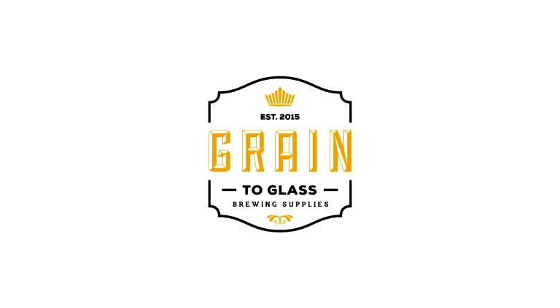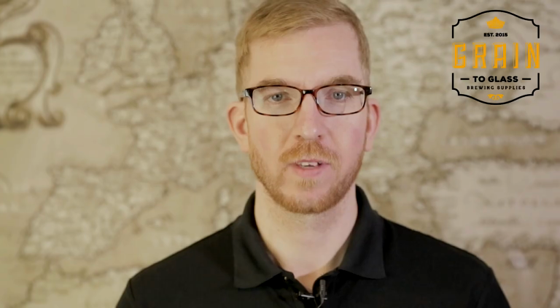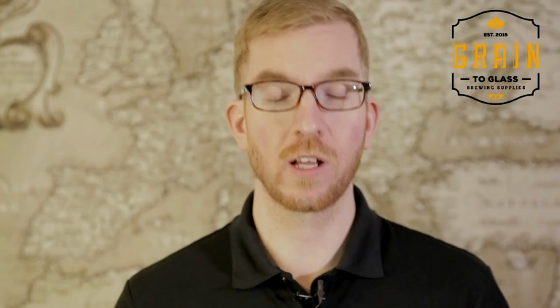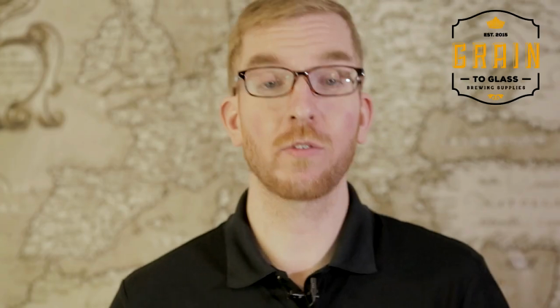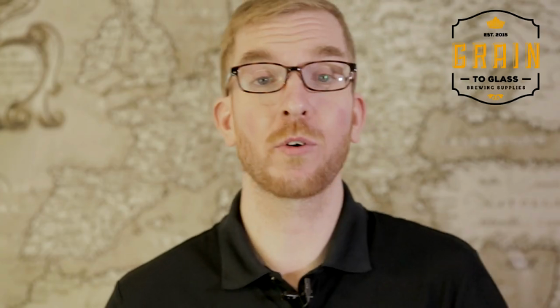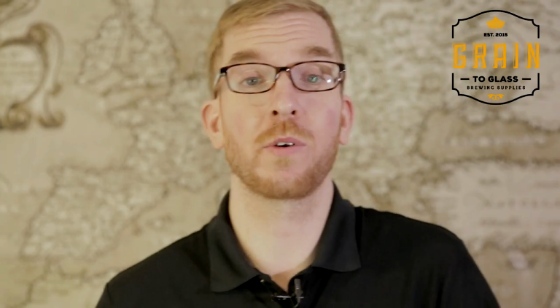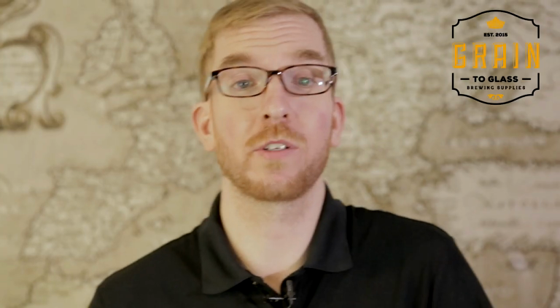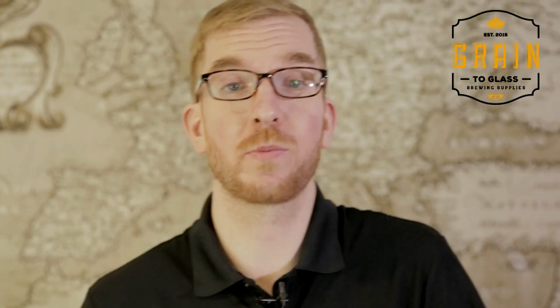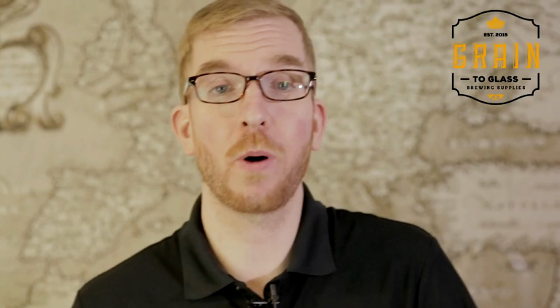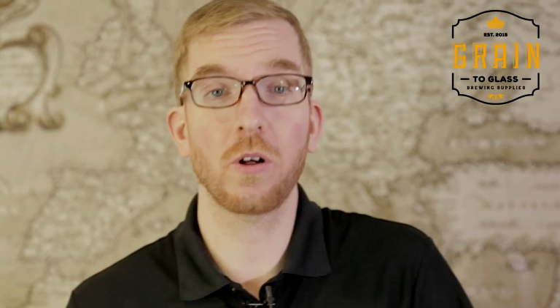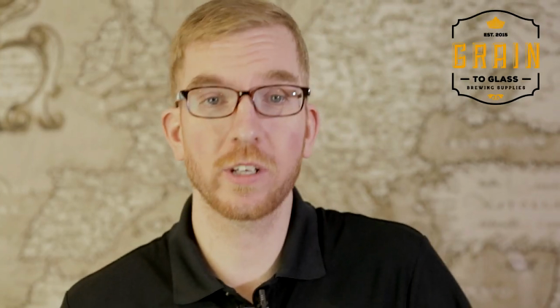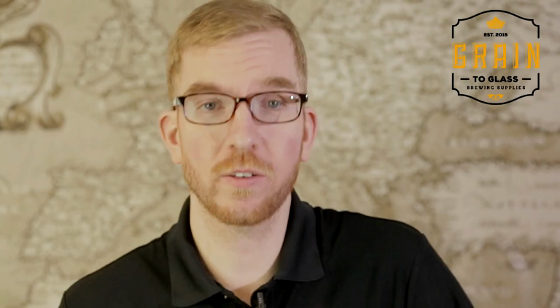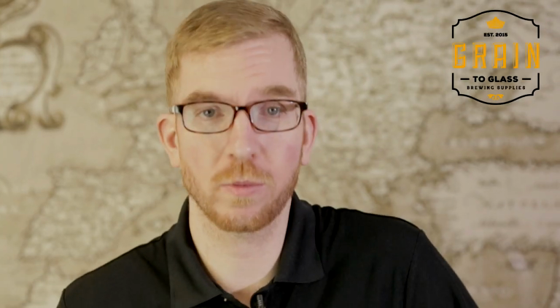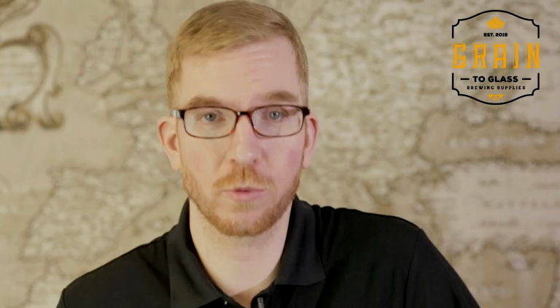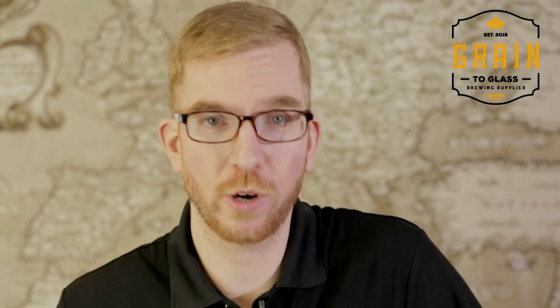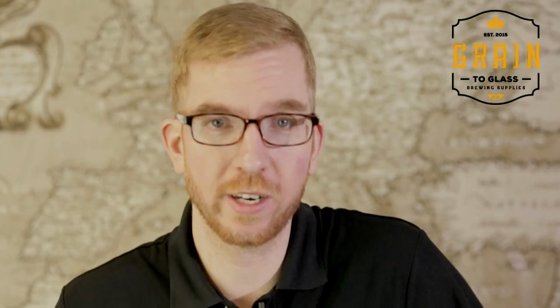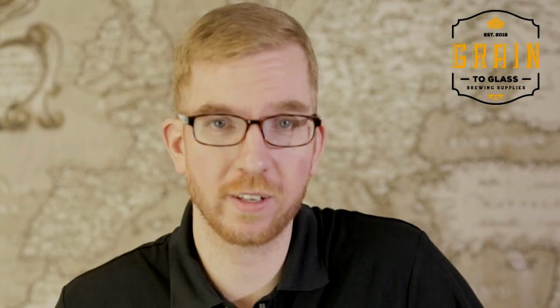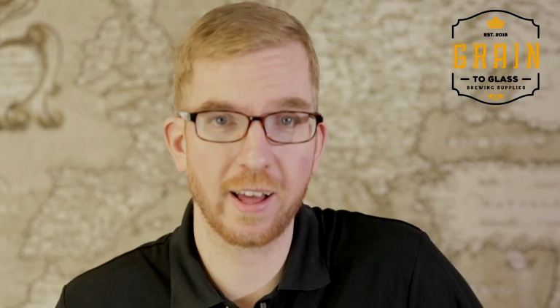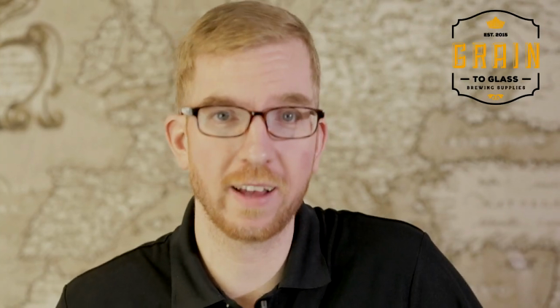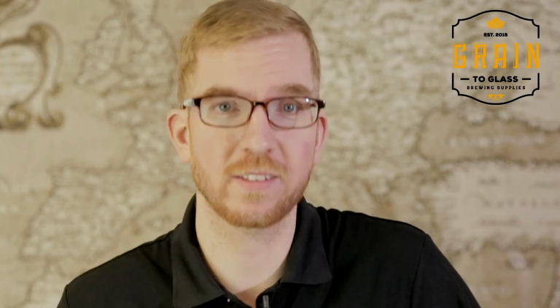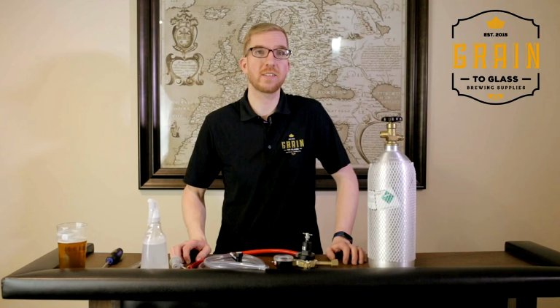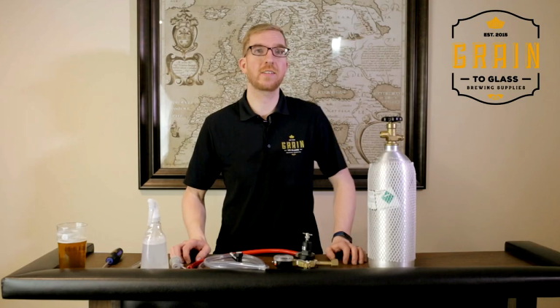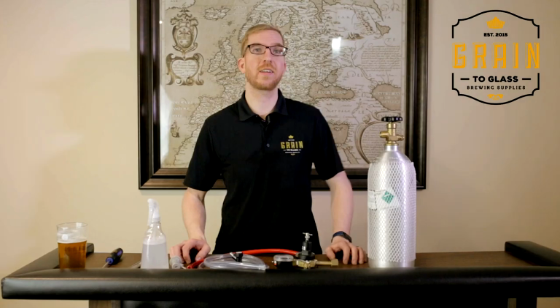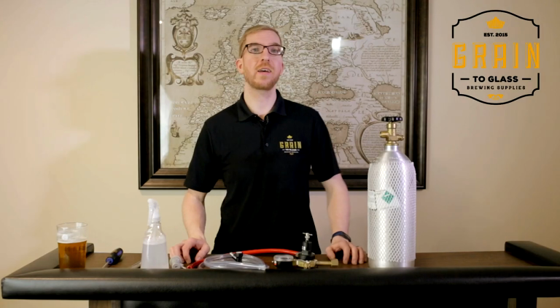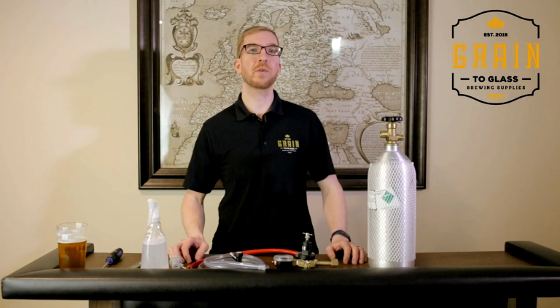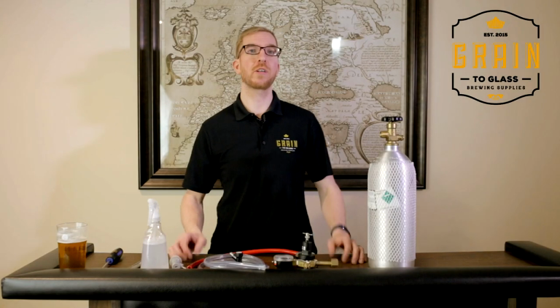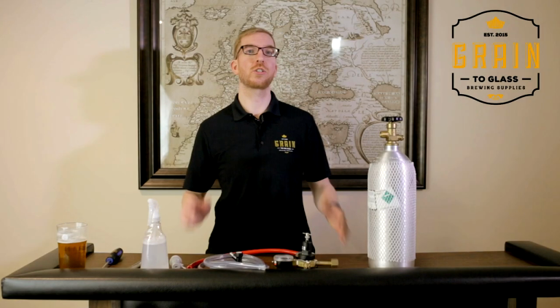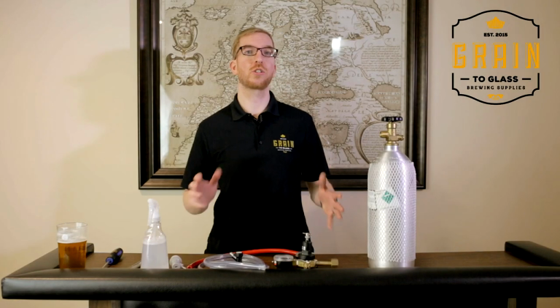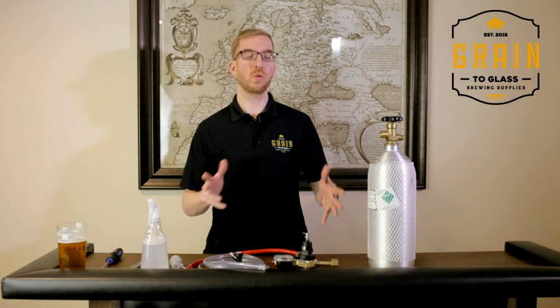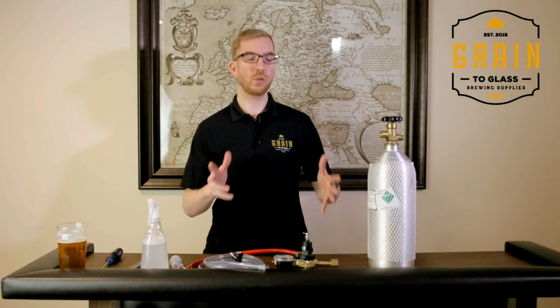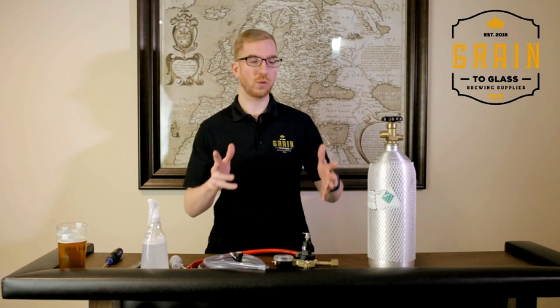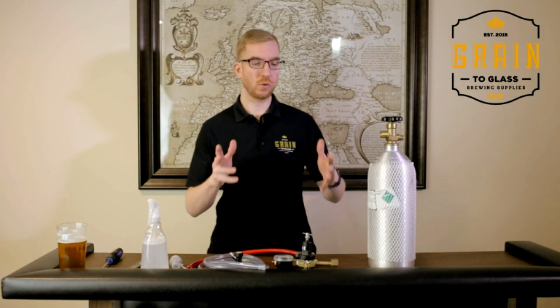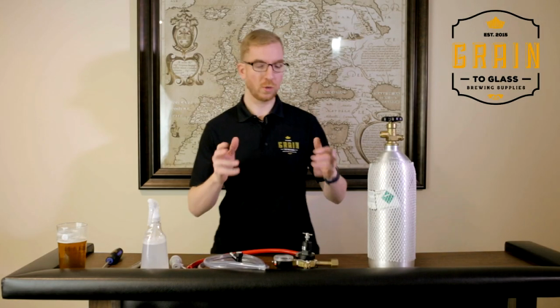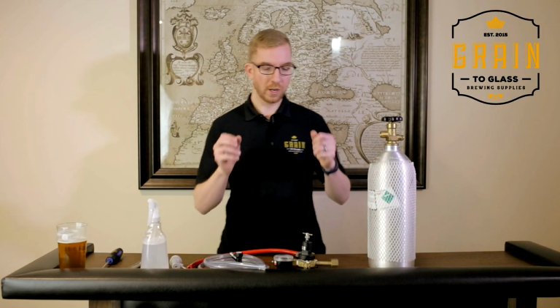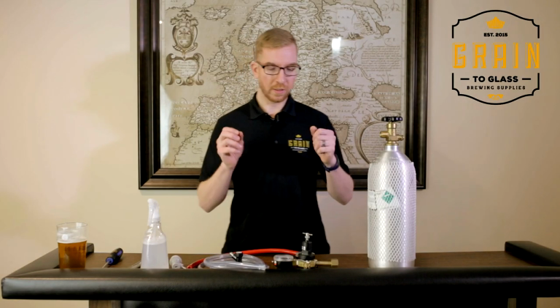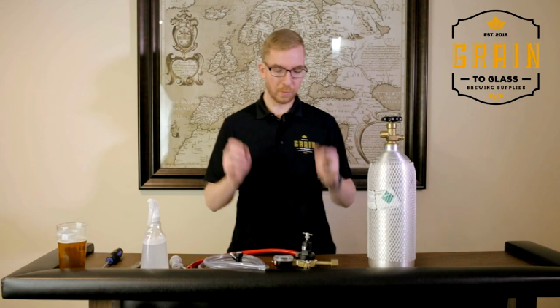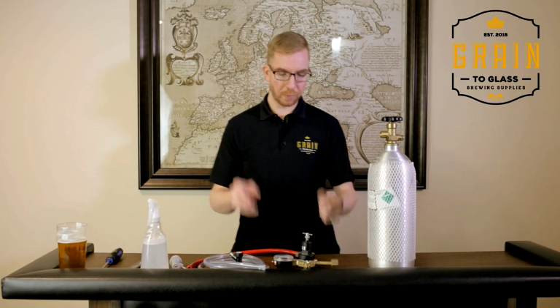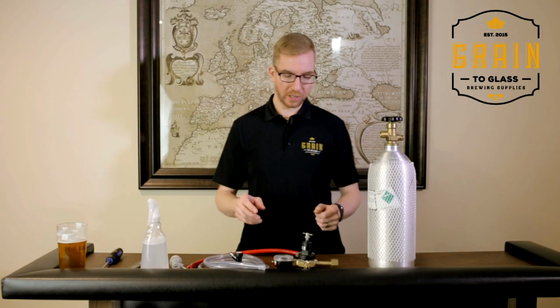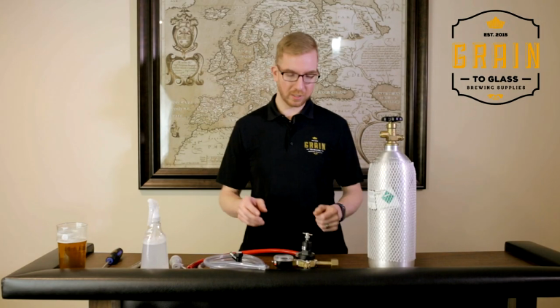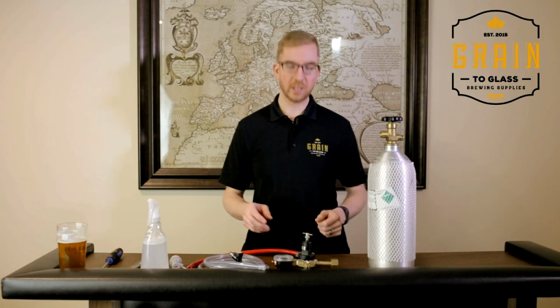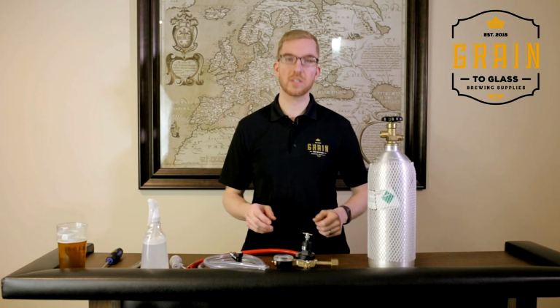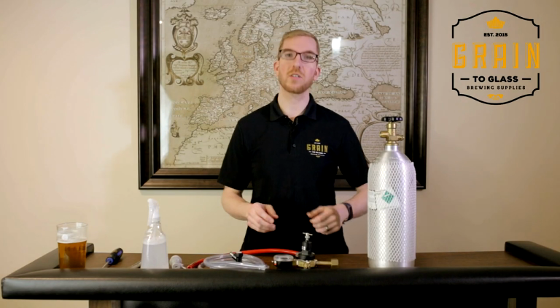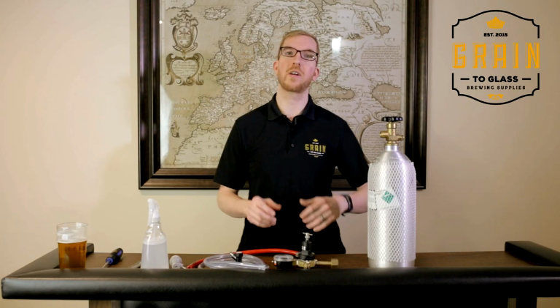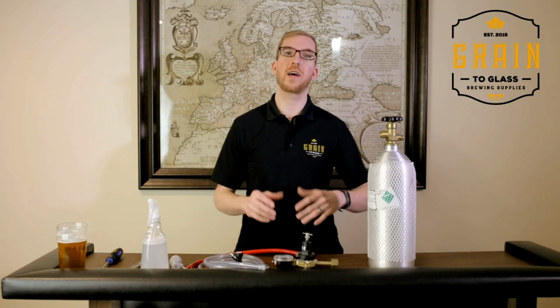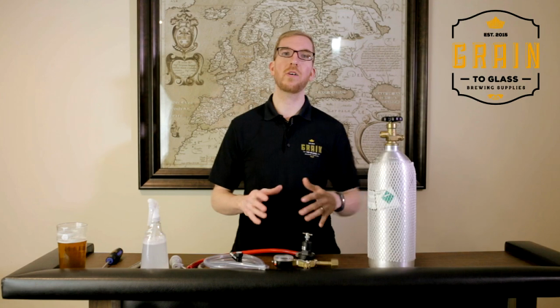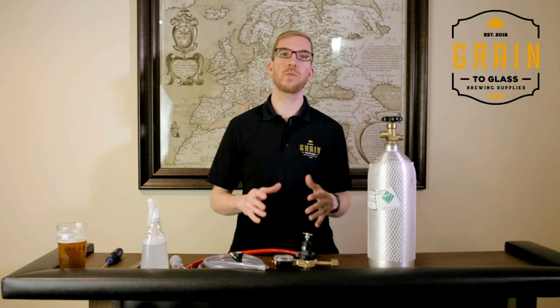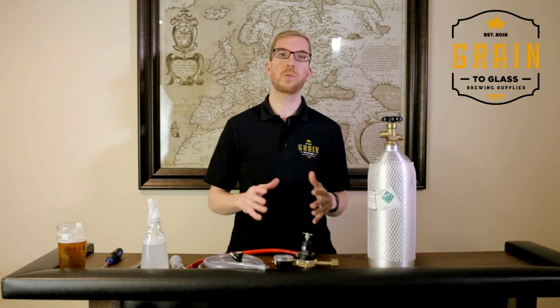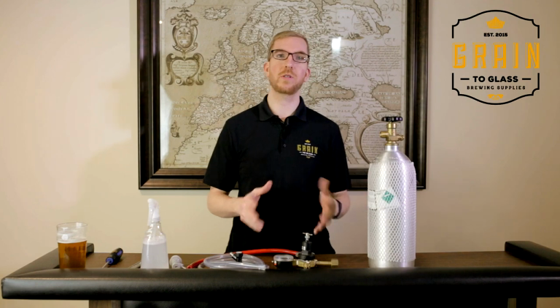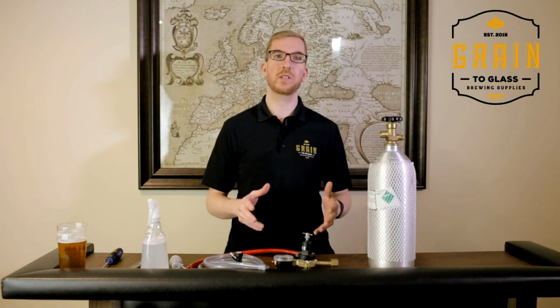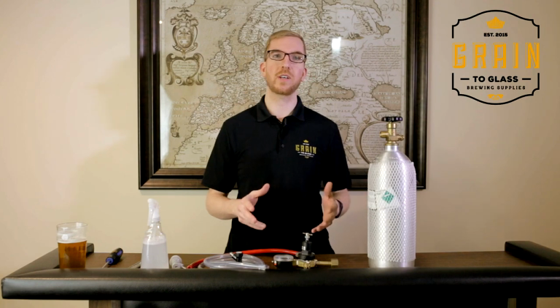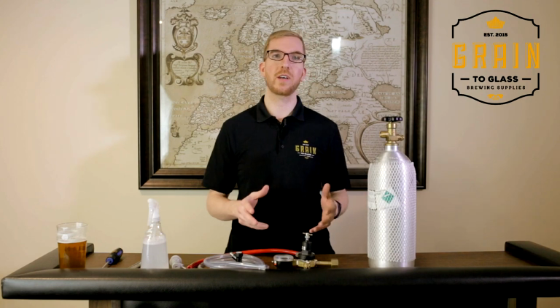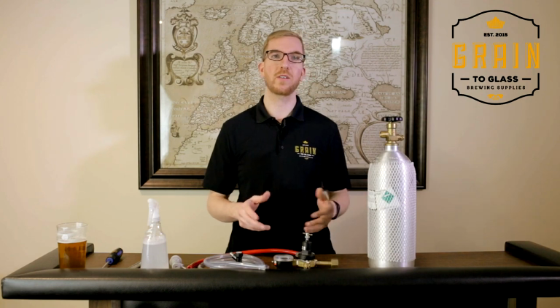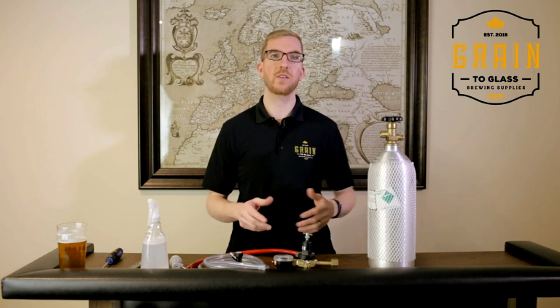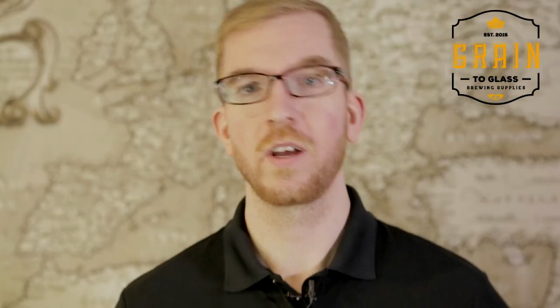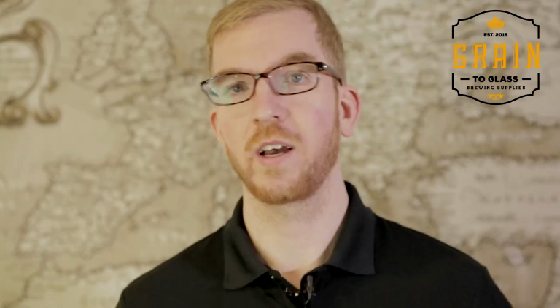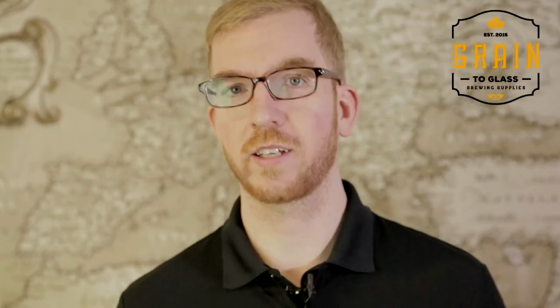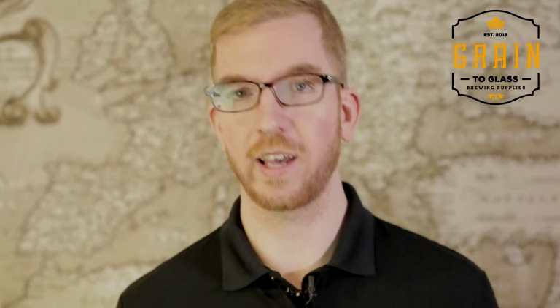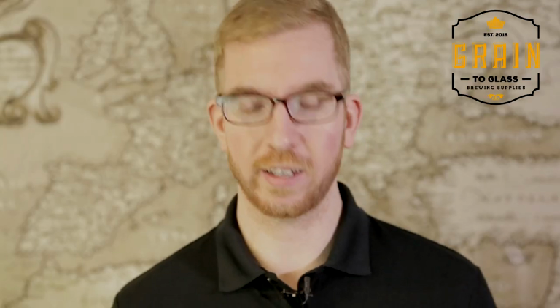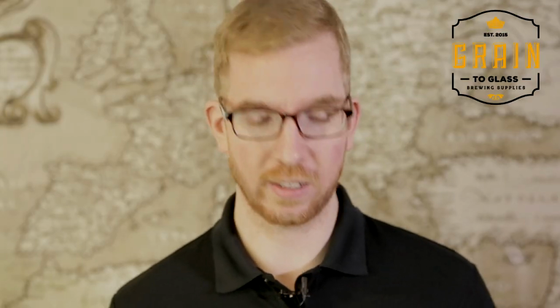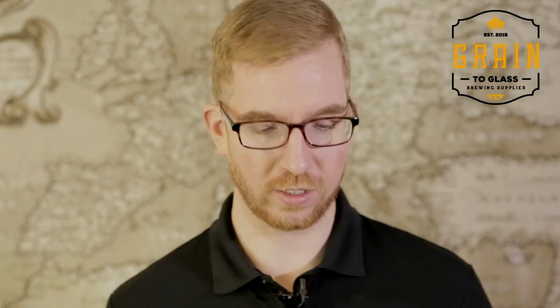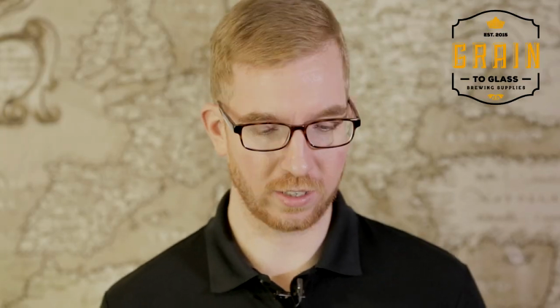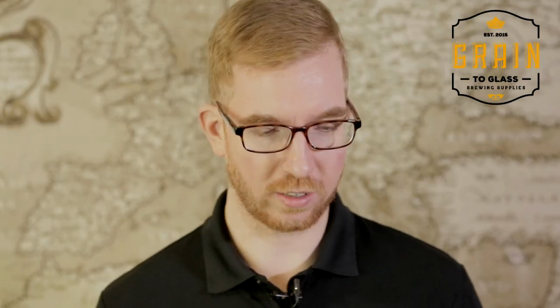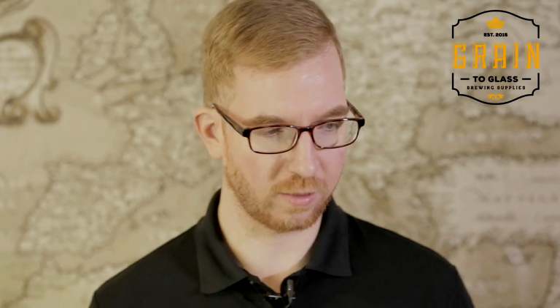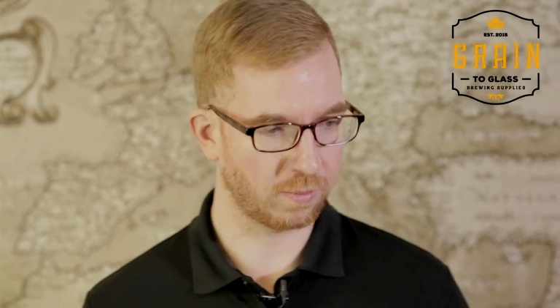Hello everyone, it's Paul here from Grainy Glass, and today I'm going to show you the basics on how to put together a kegging system.